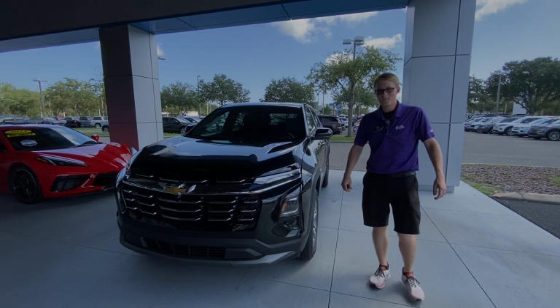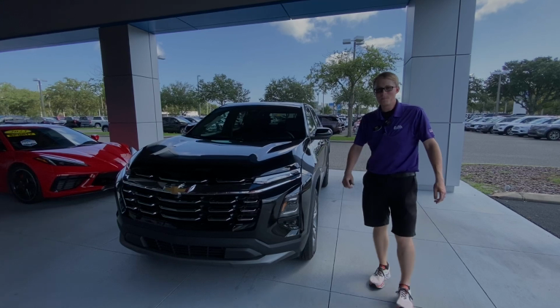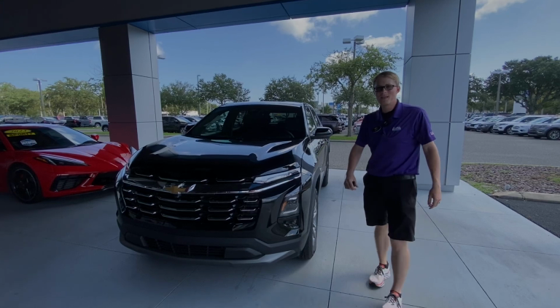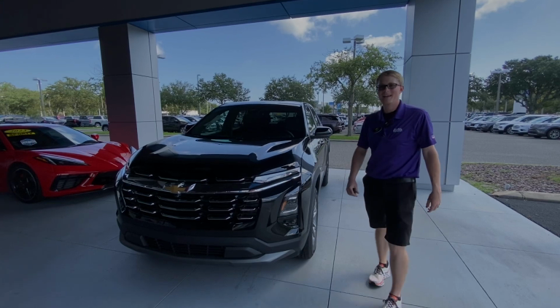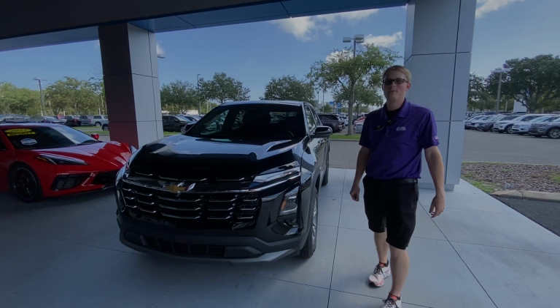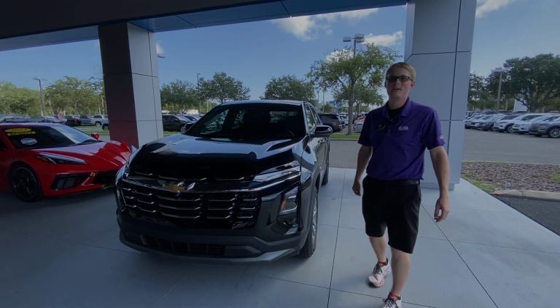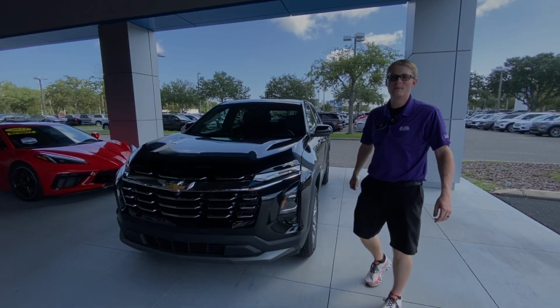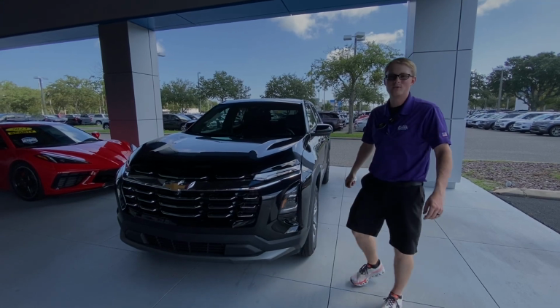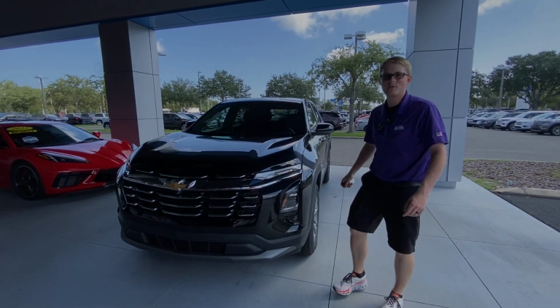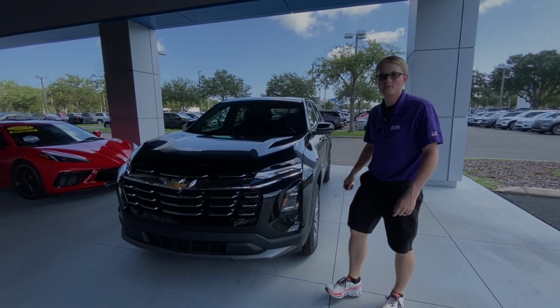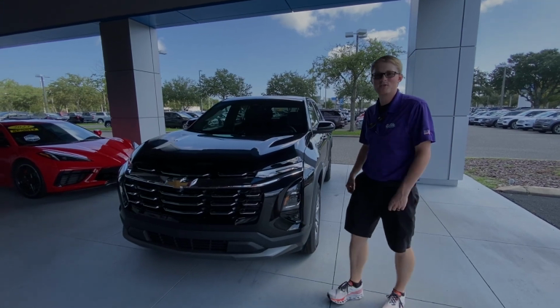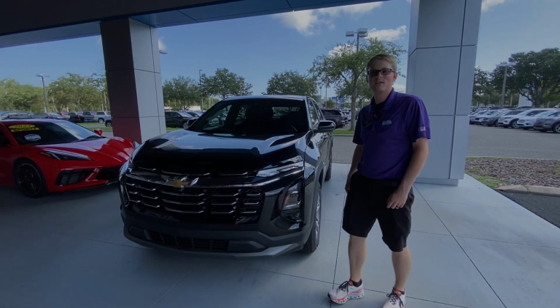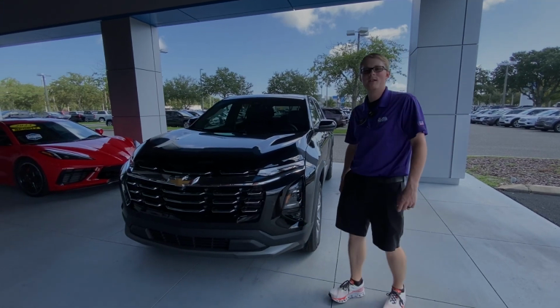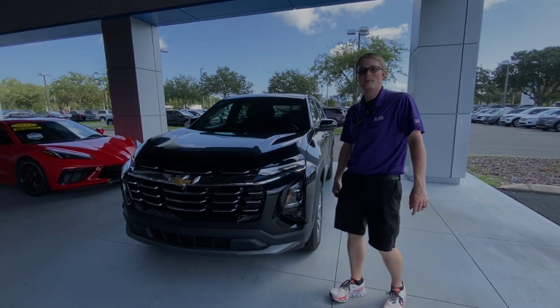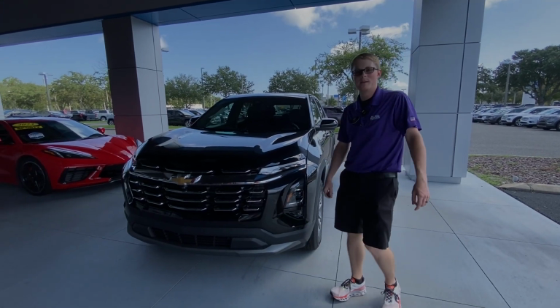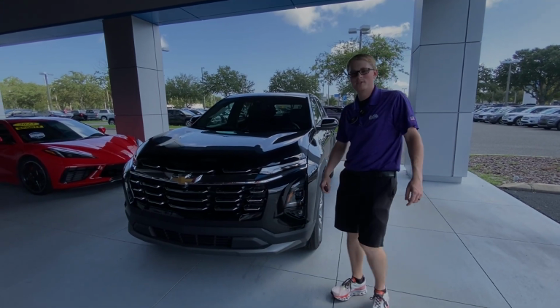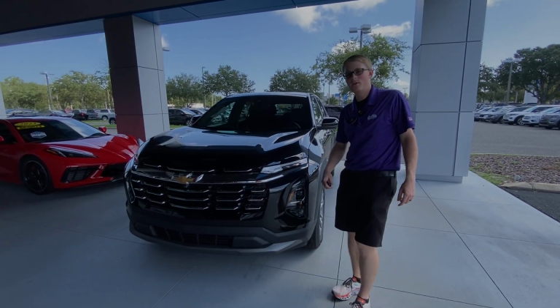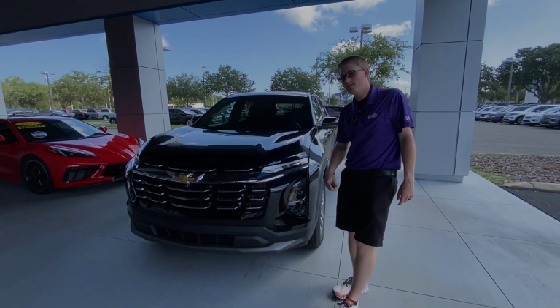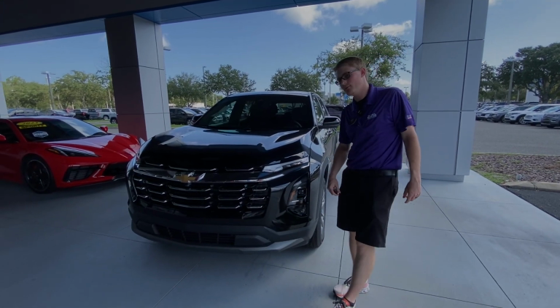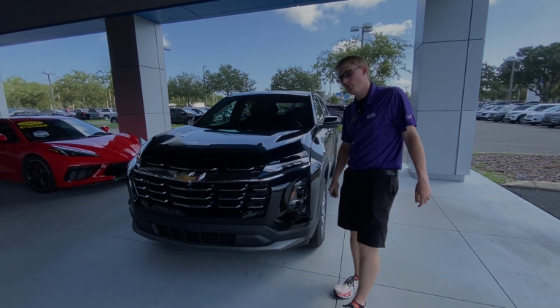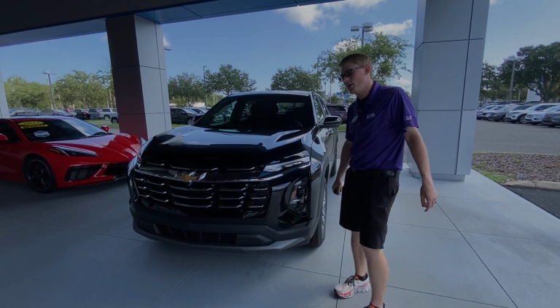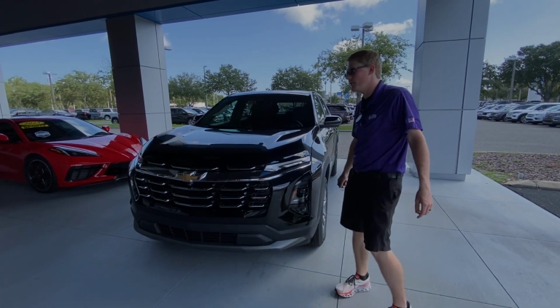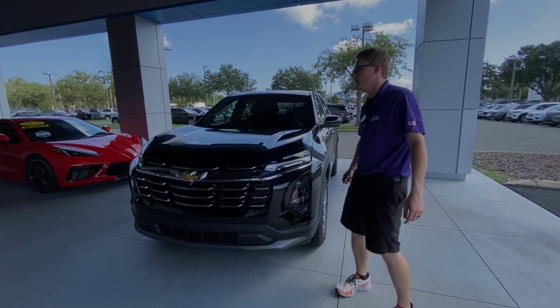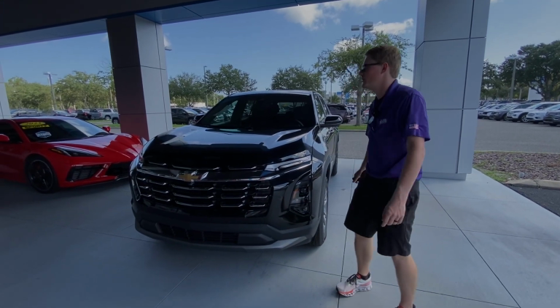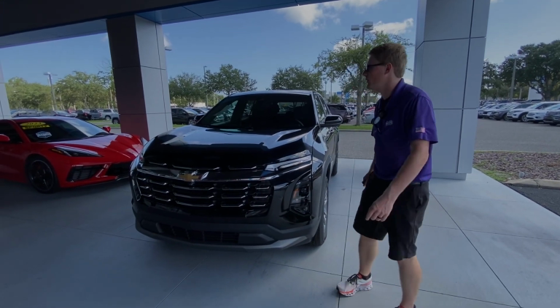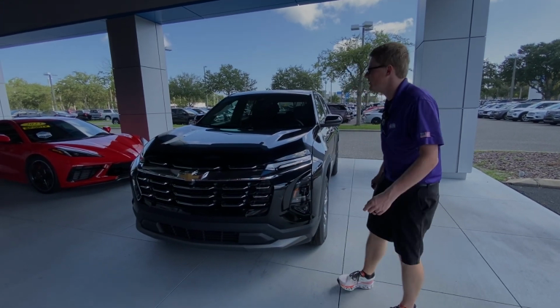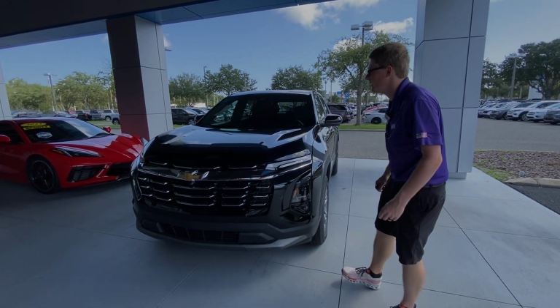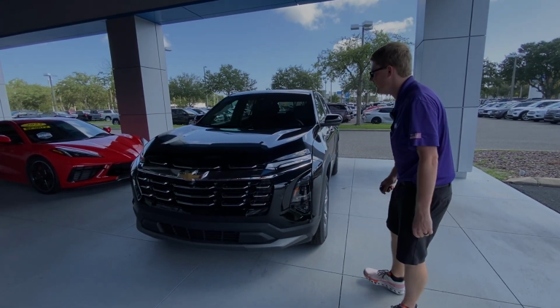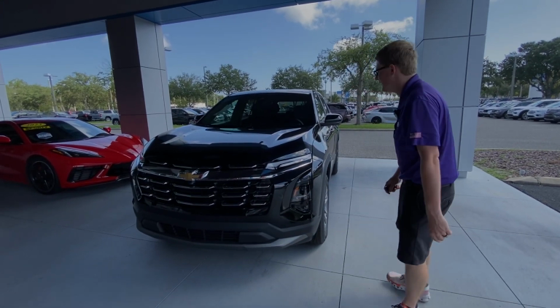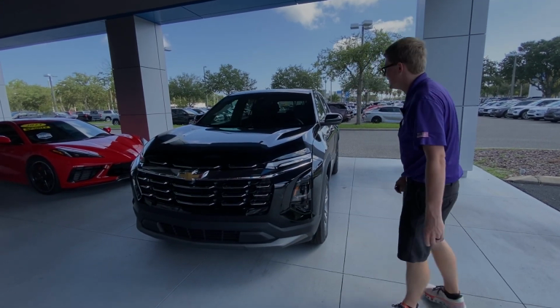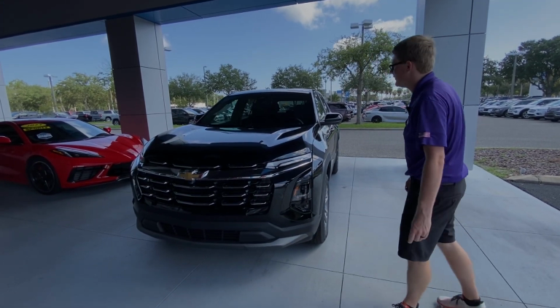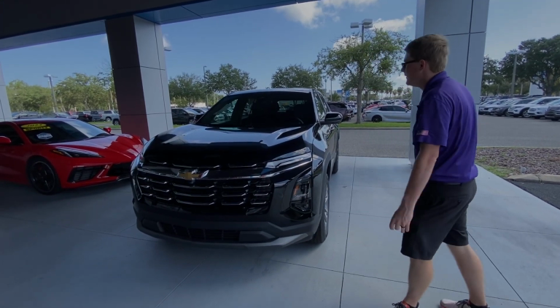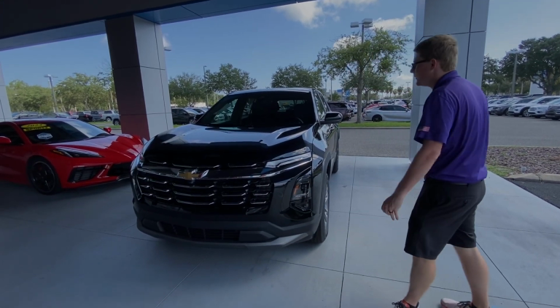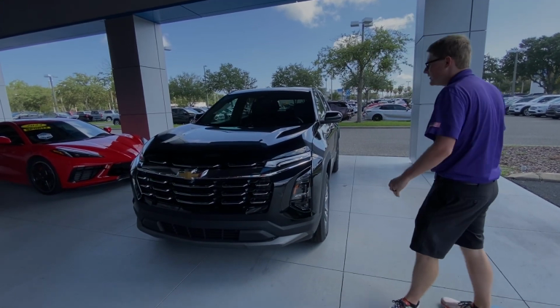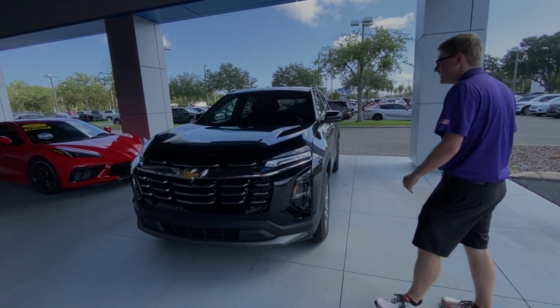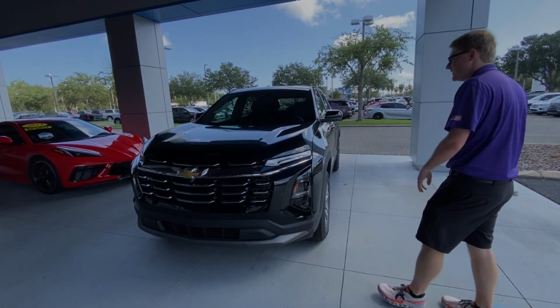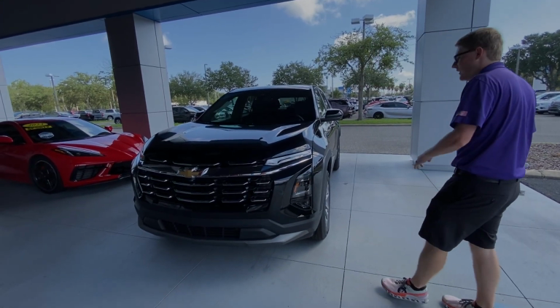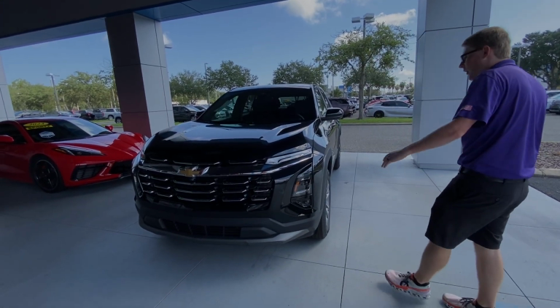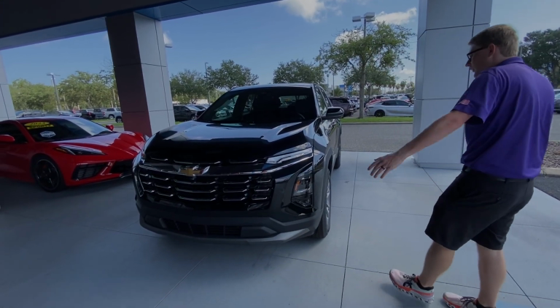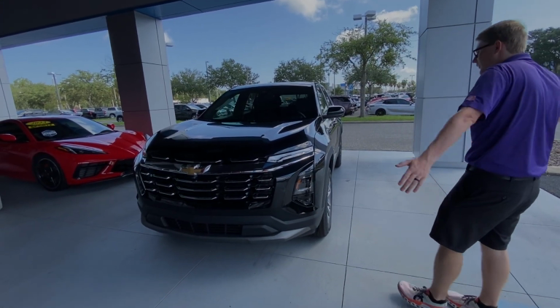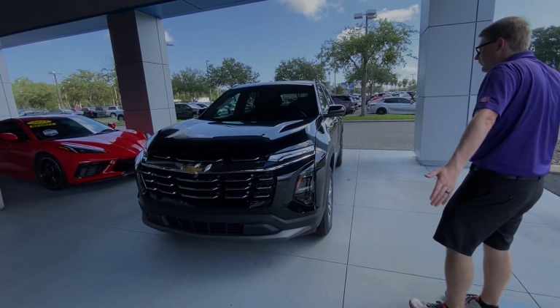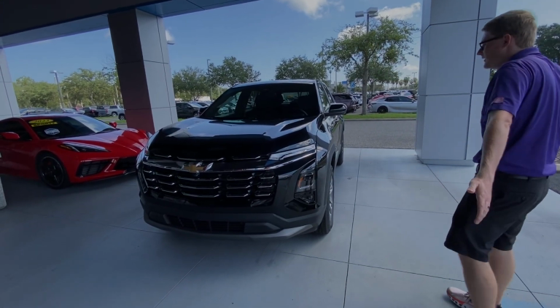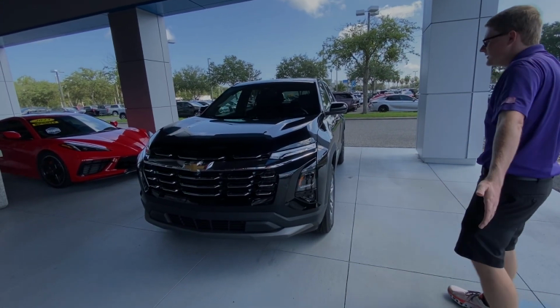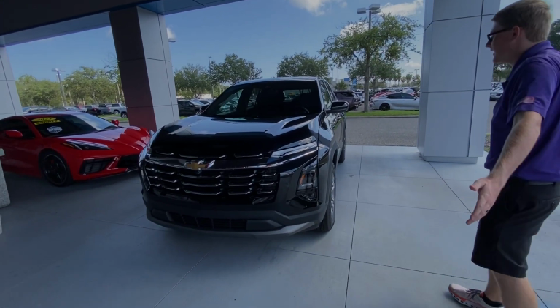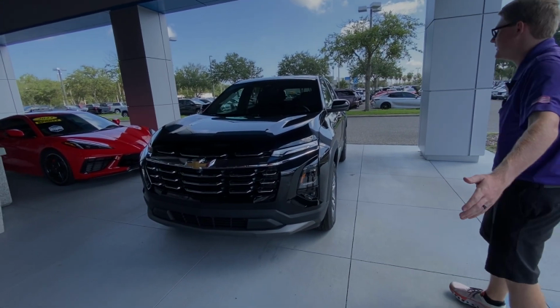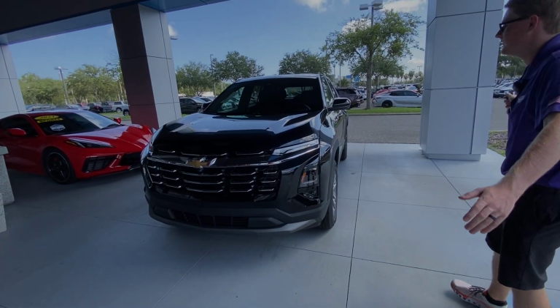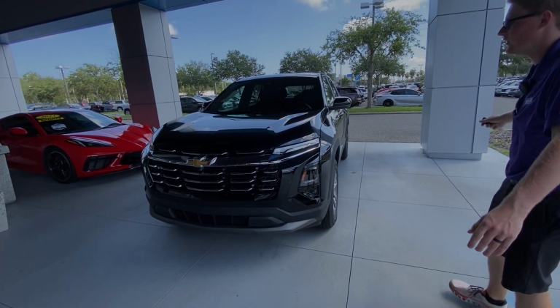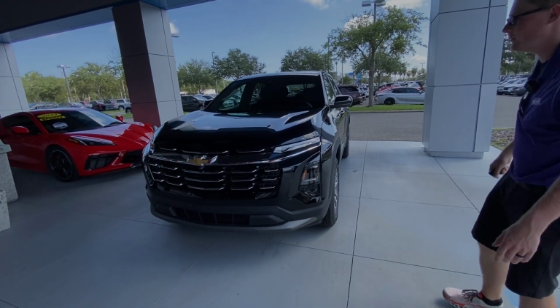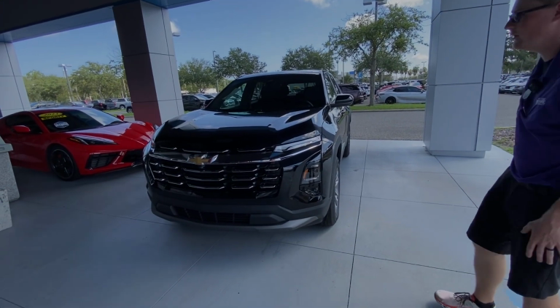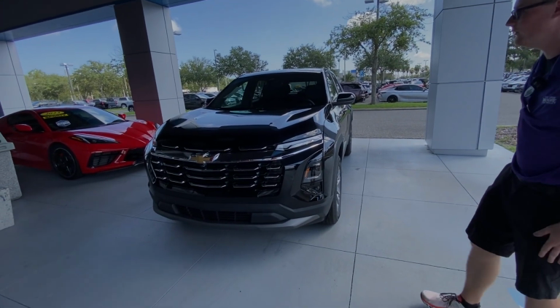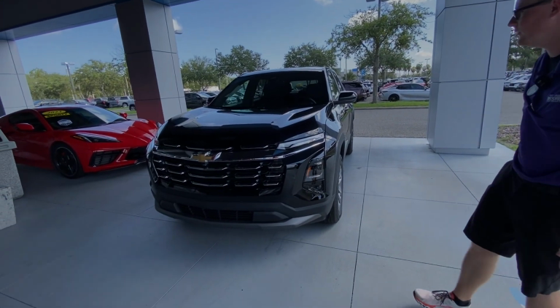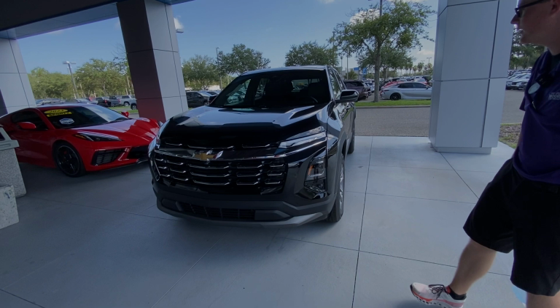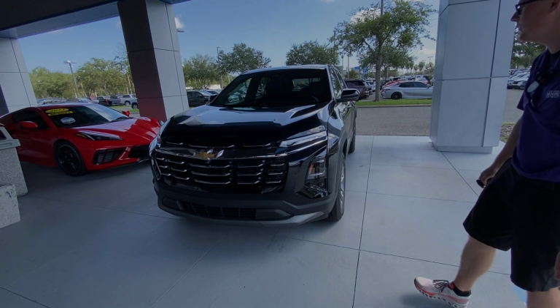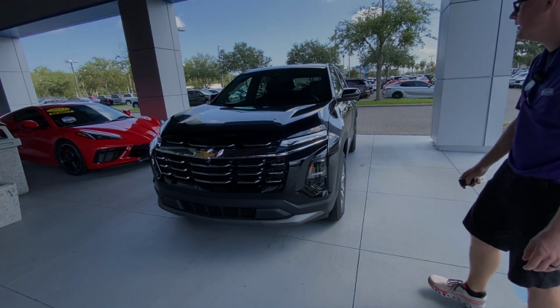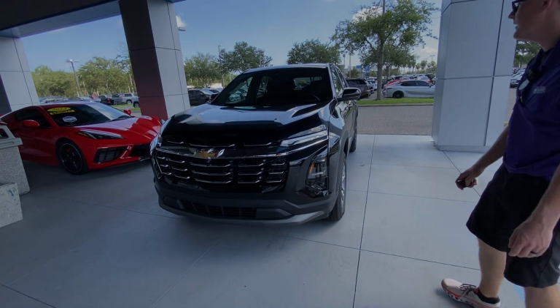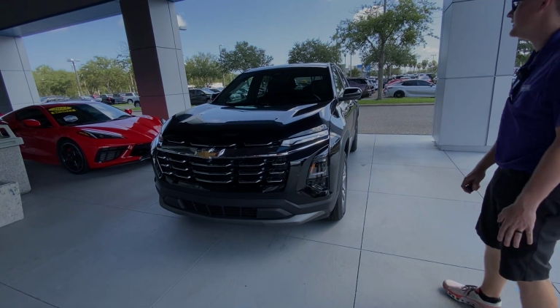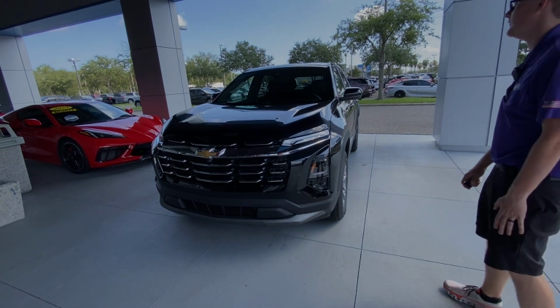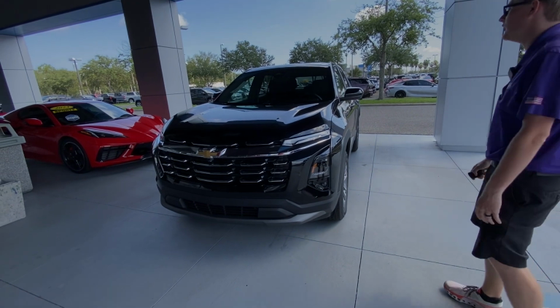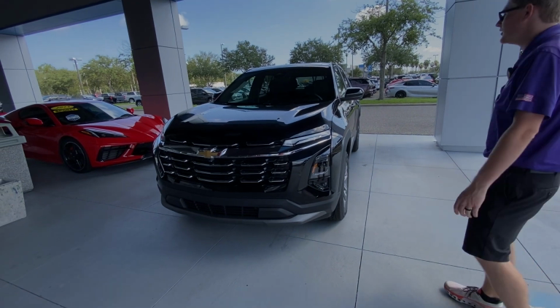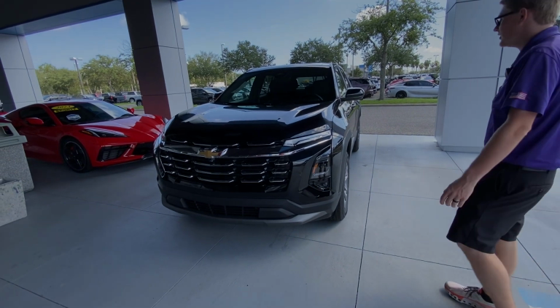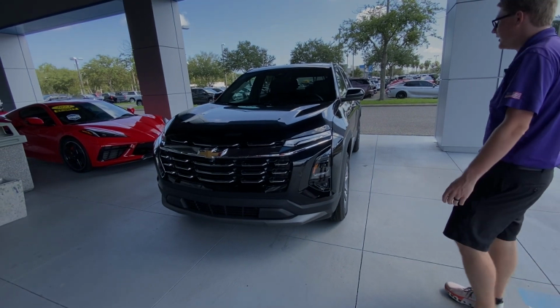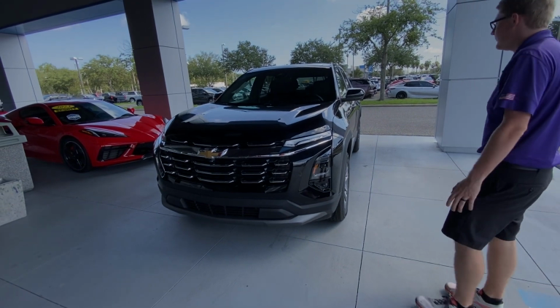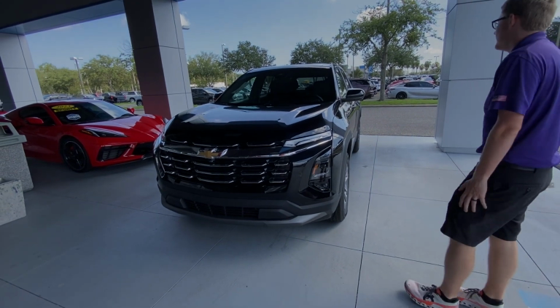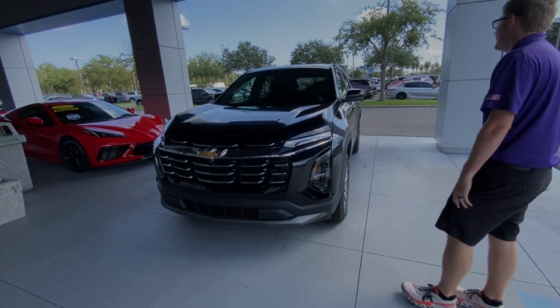Hey everybody, welcome to George and Martin Chevrolet. My name is Cody. Today we're going to walk around the 2025 Chevy Equinox, the all-new redesign. It's a very beautiful vehicle — they did a very good job with it.